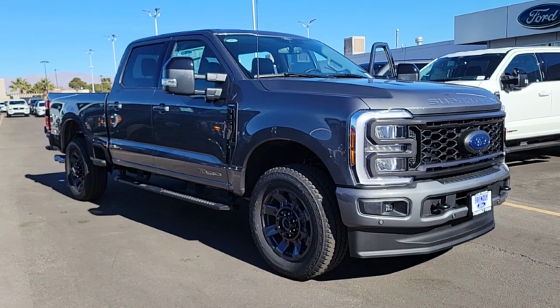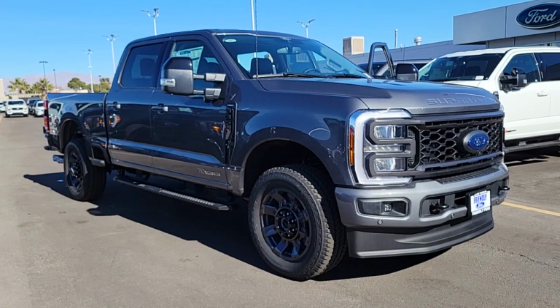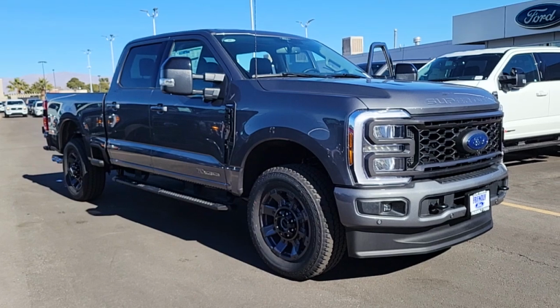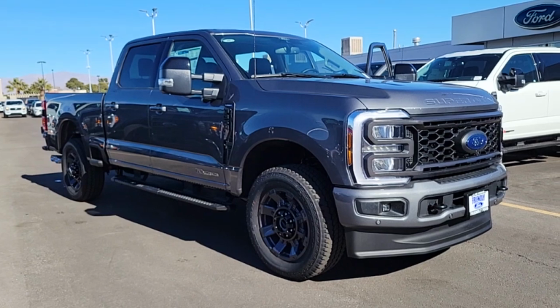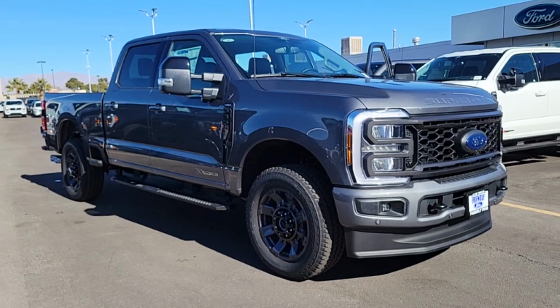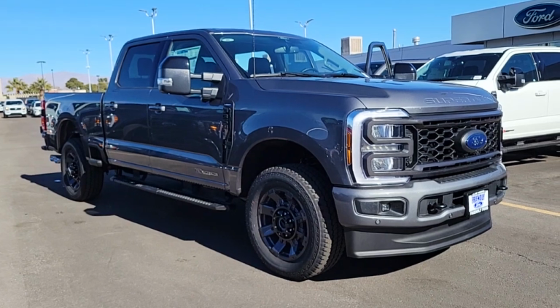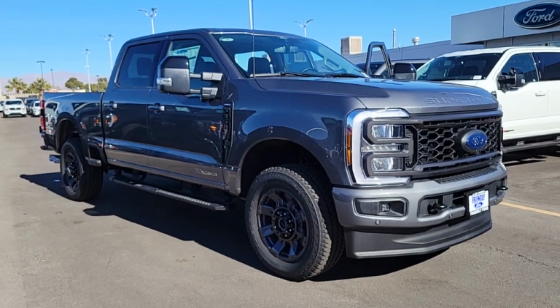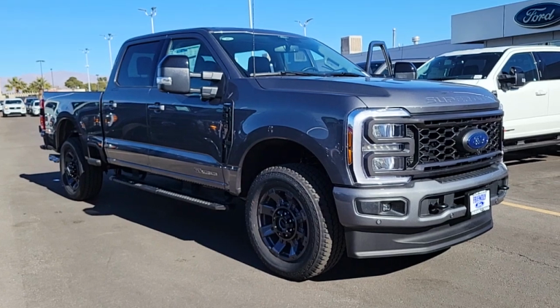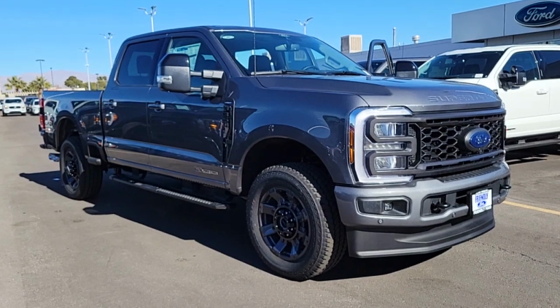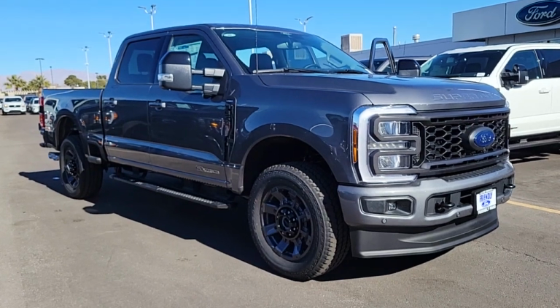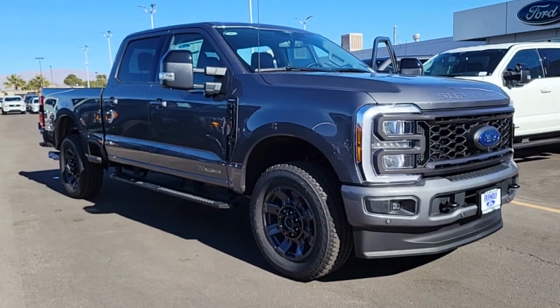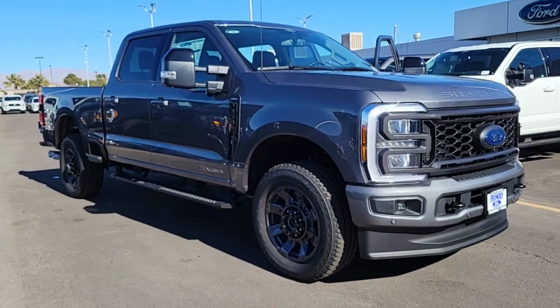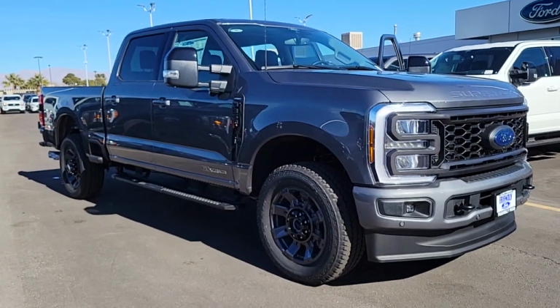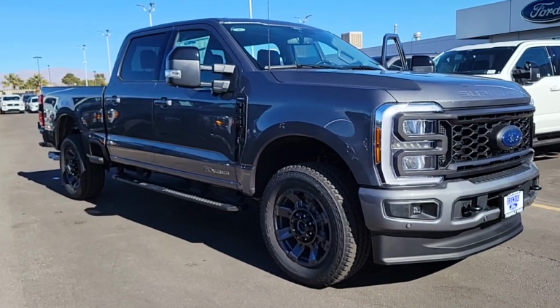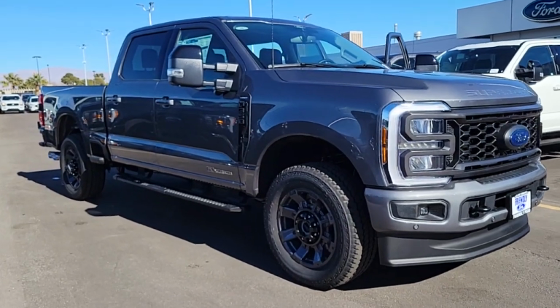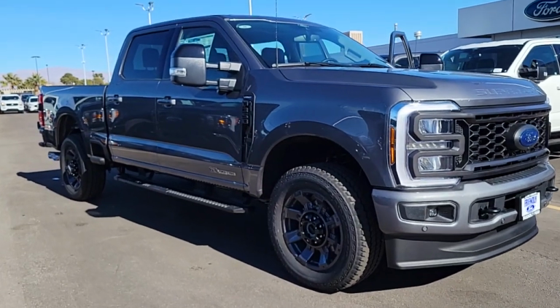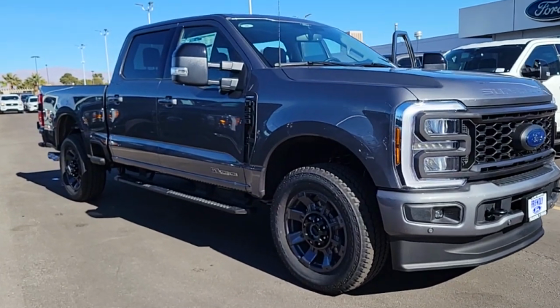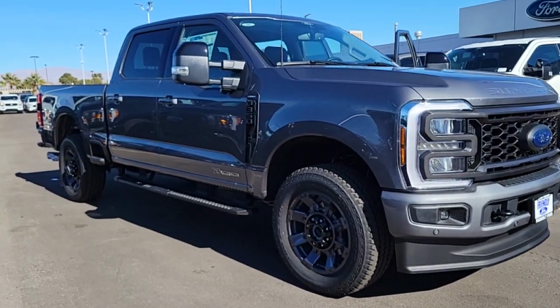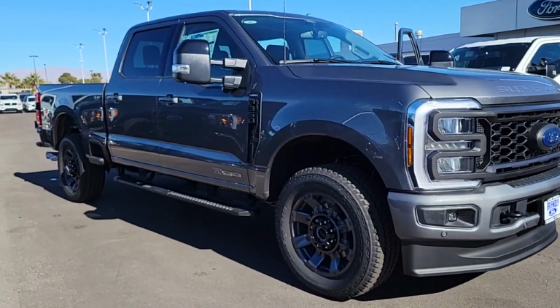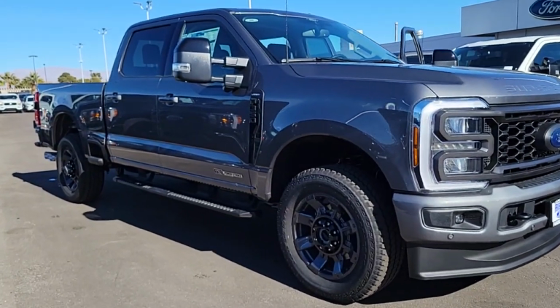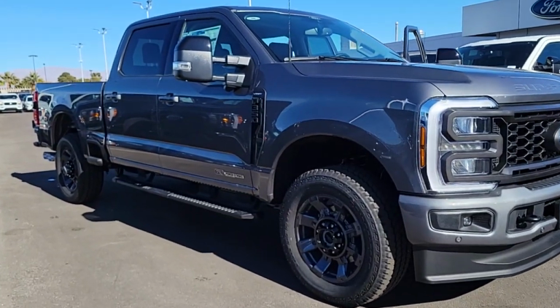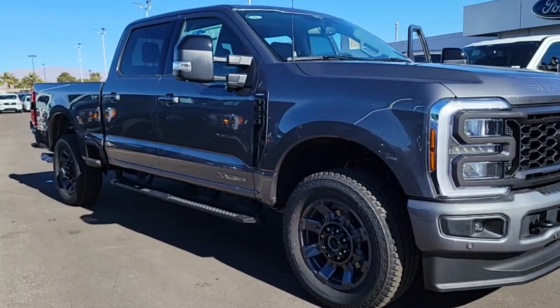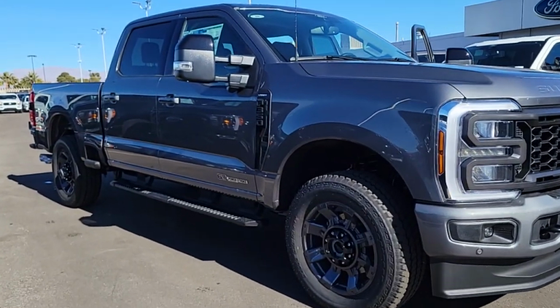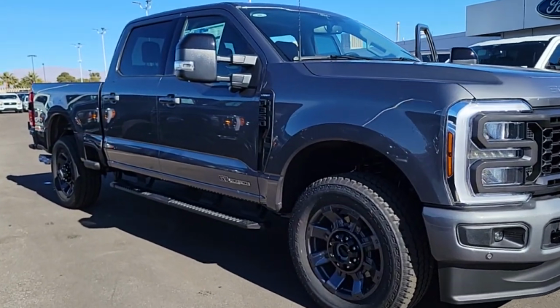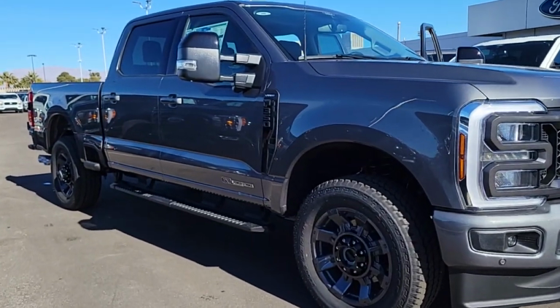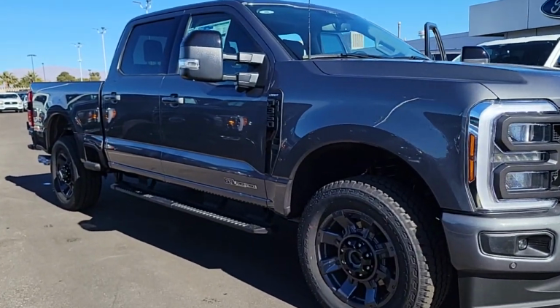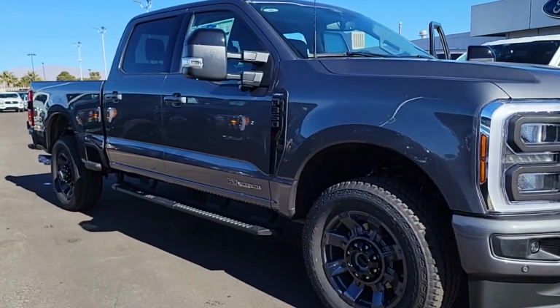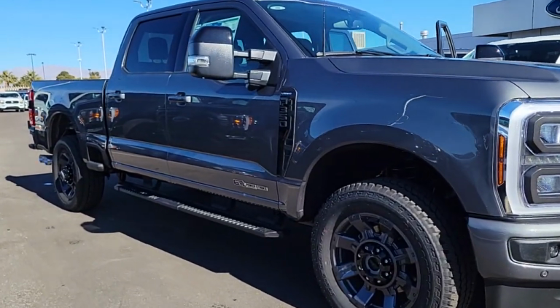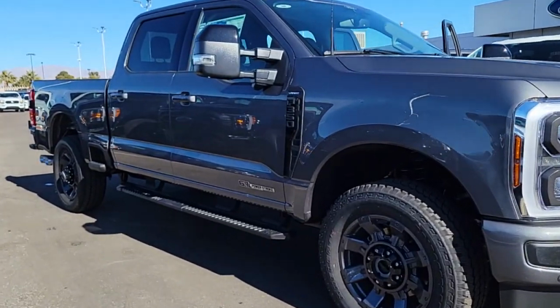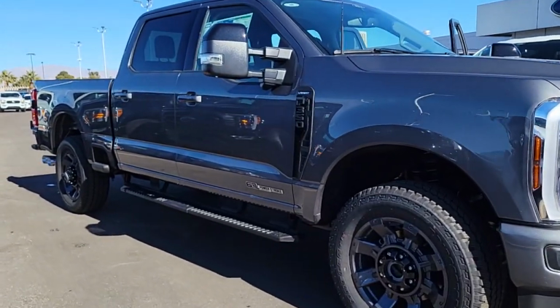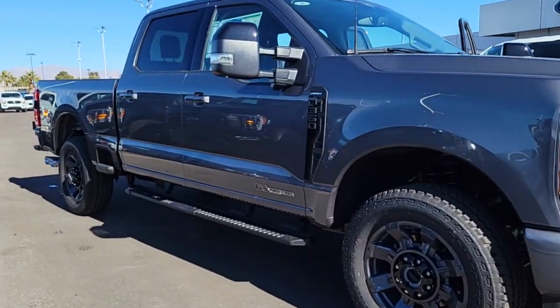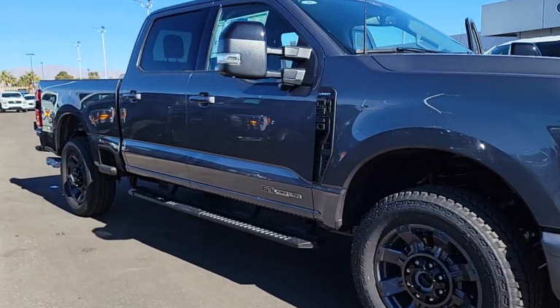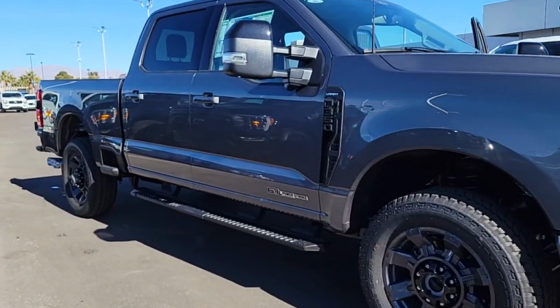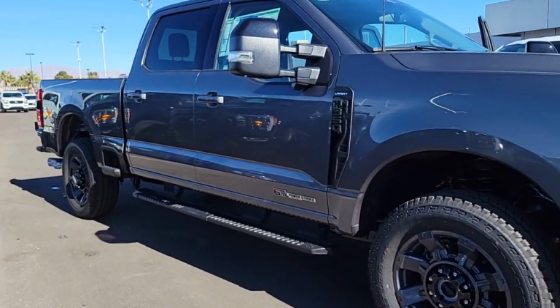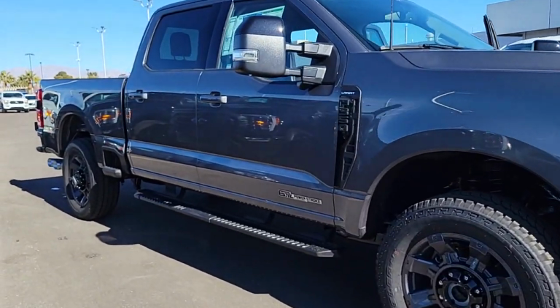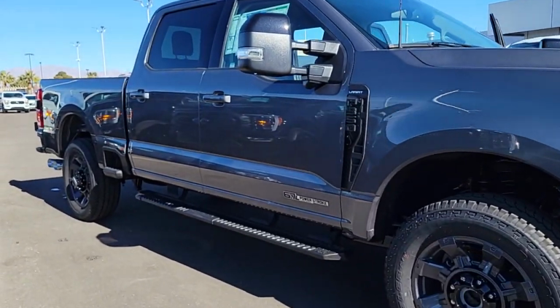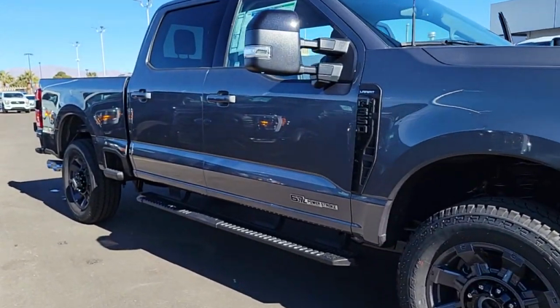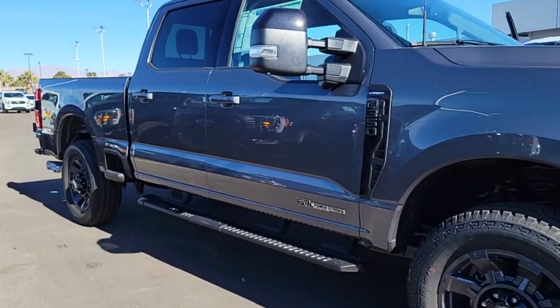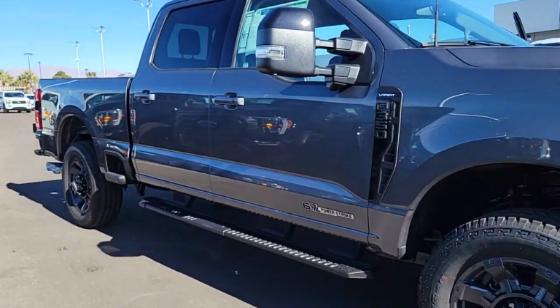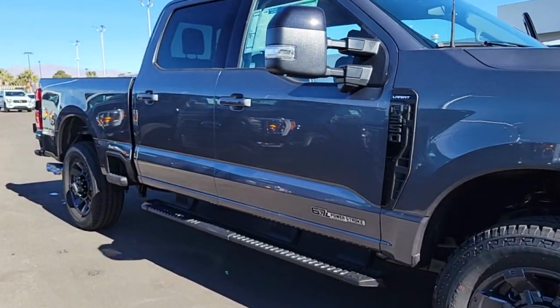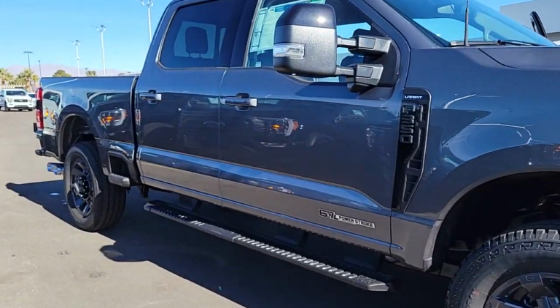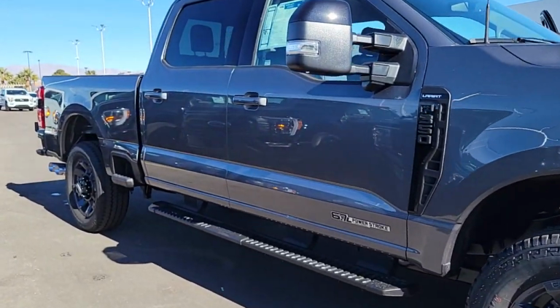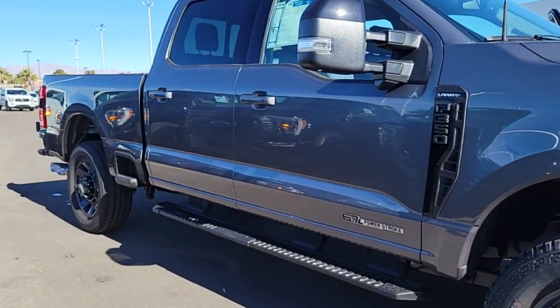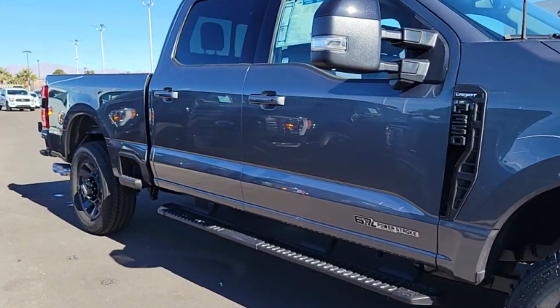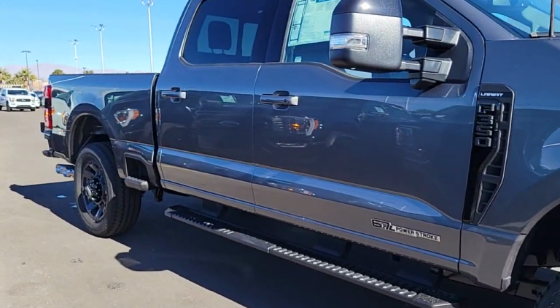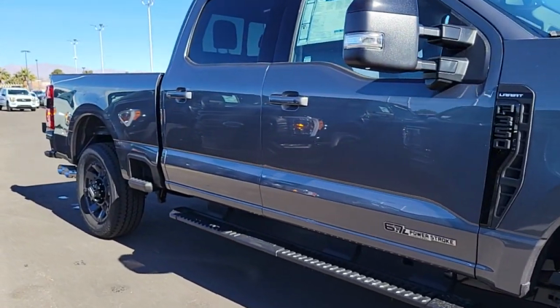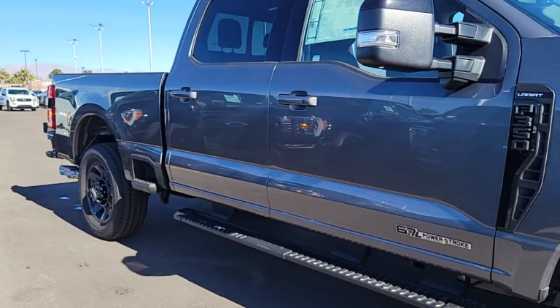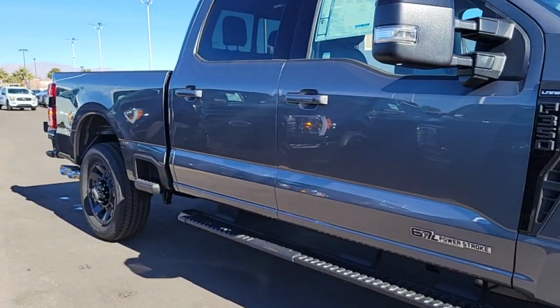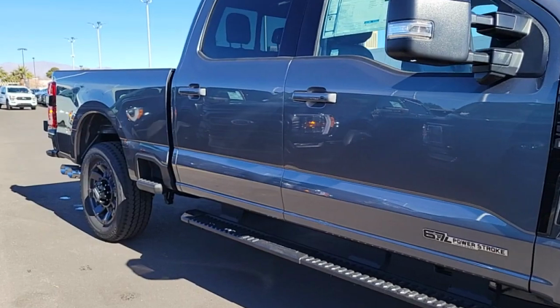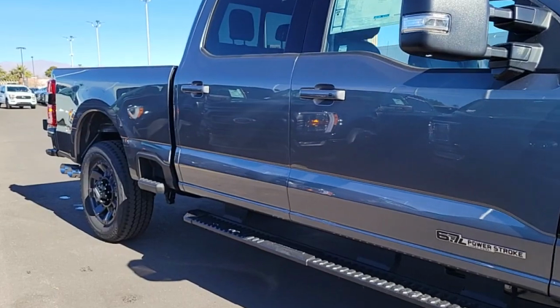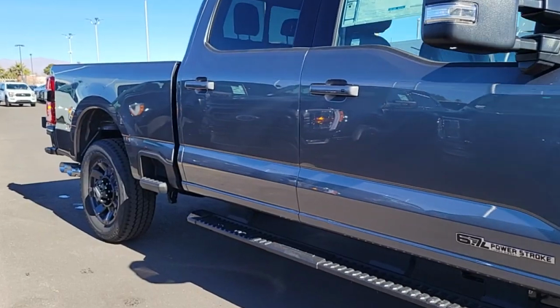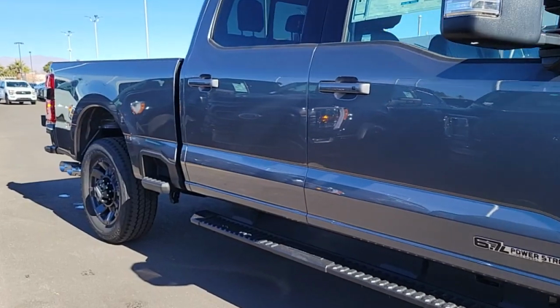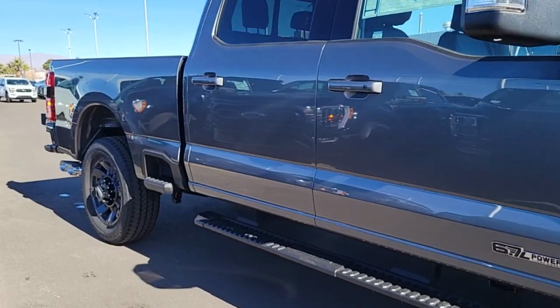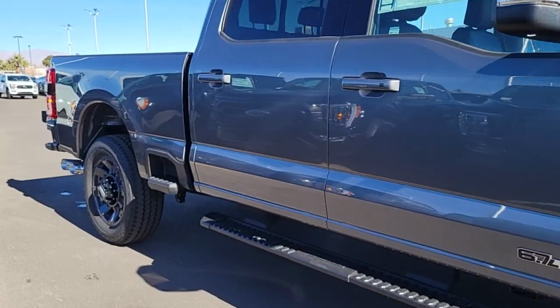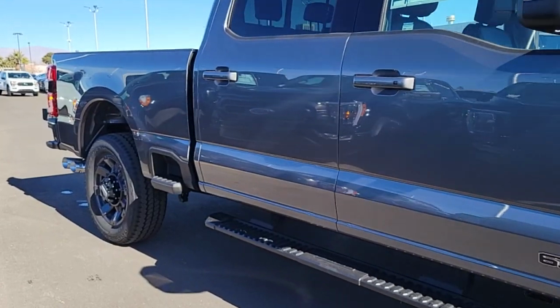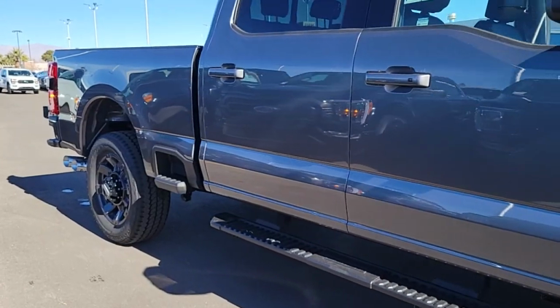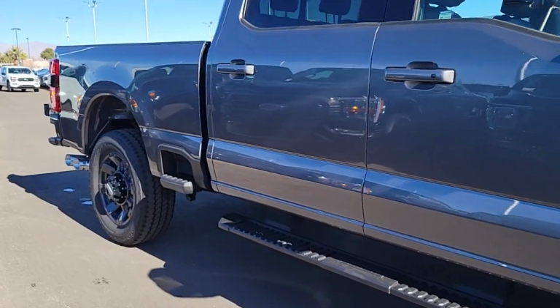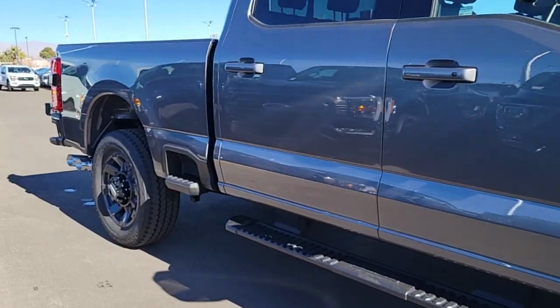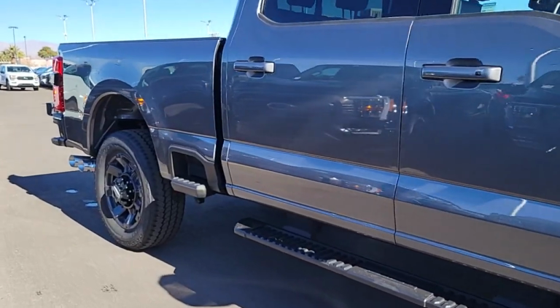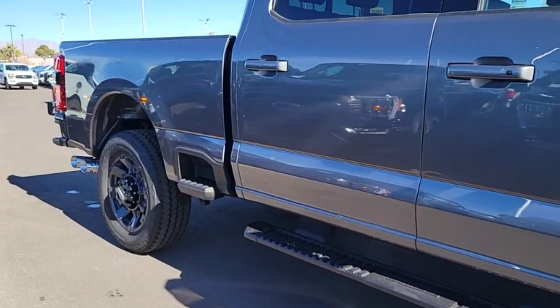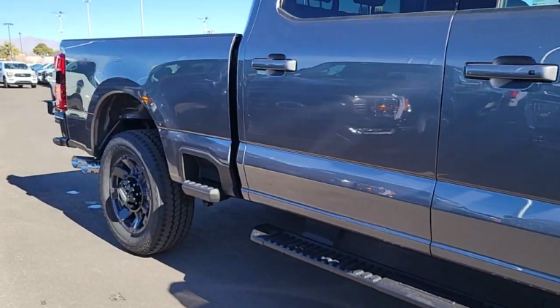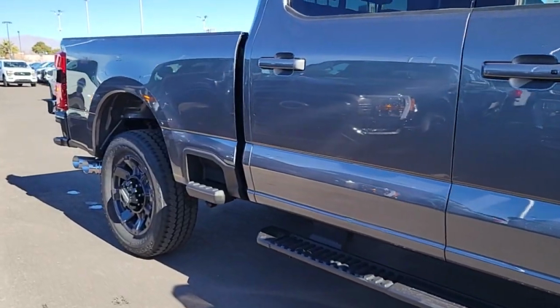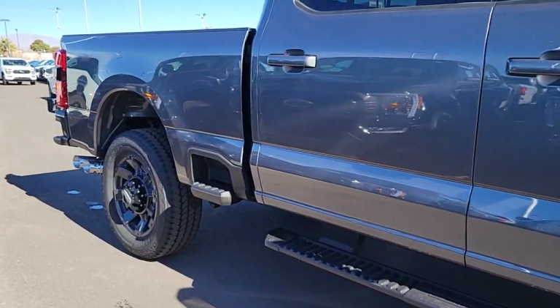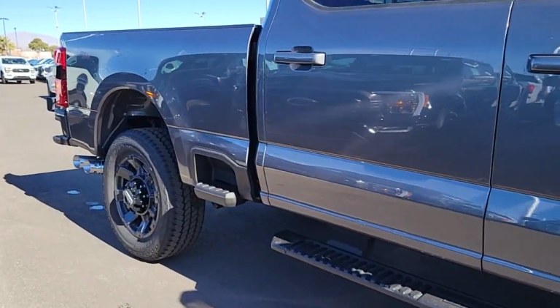Take a moment to check out the 2024 Ford Super Duty. If you're going to do it, do it right.